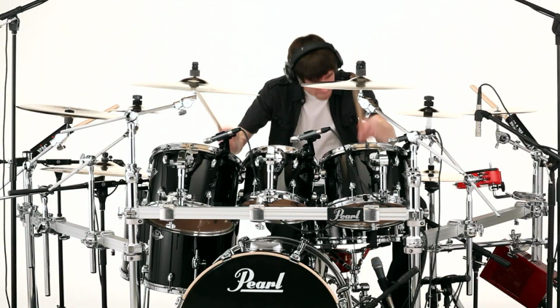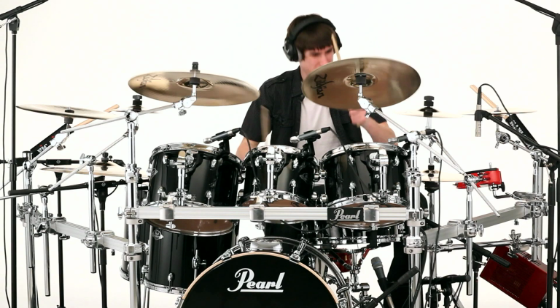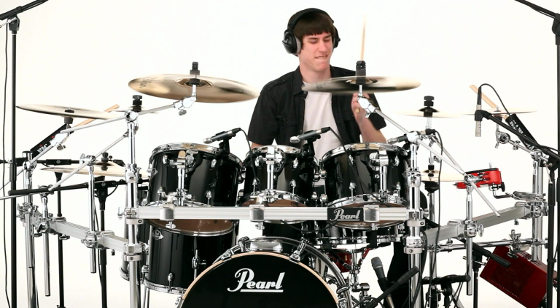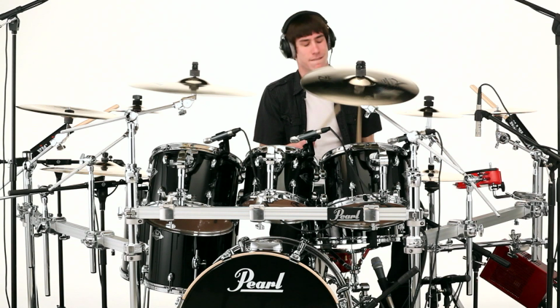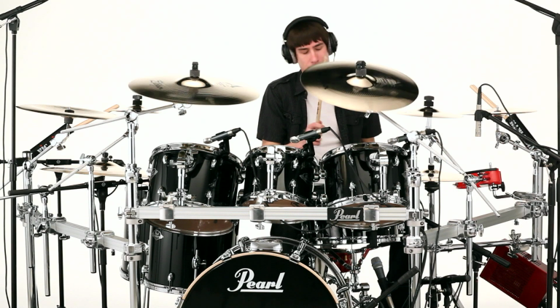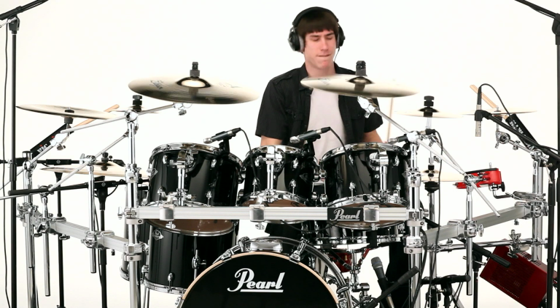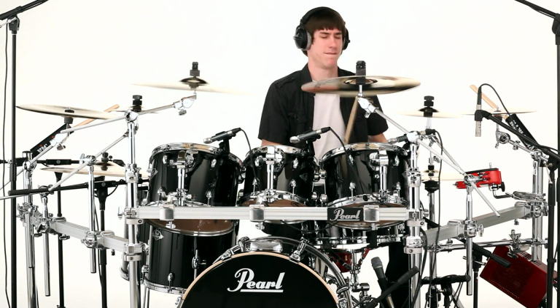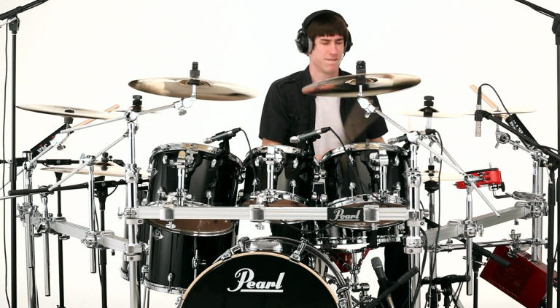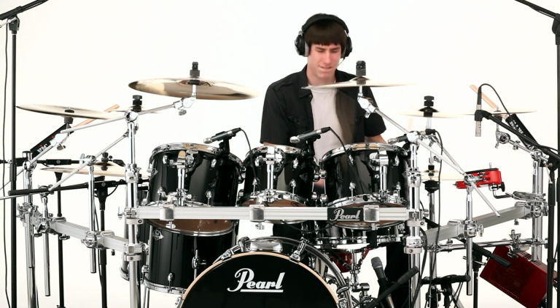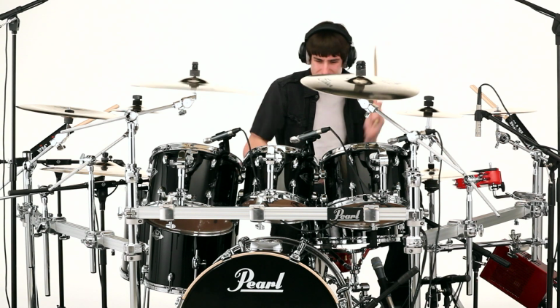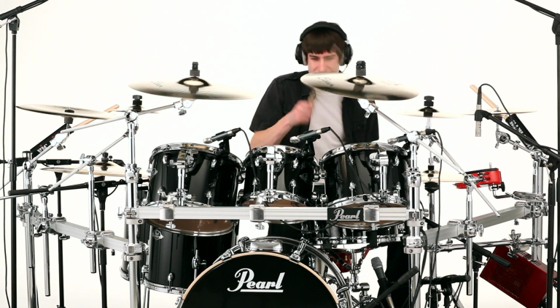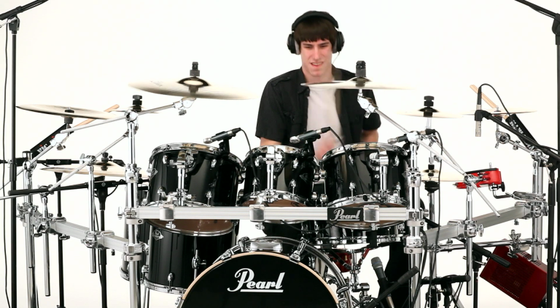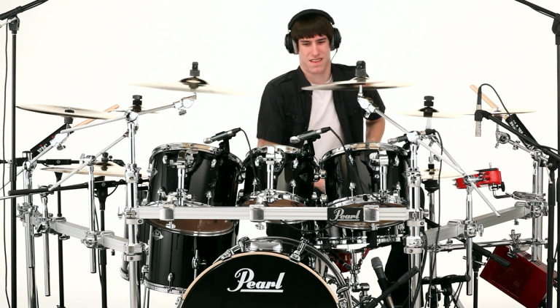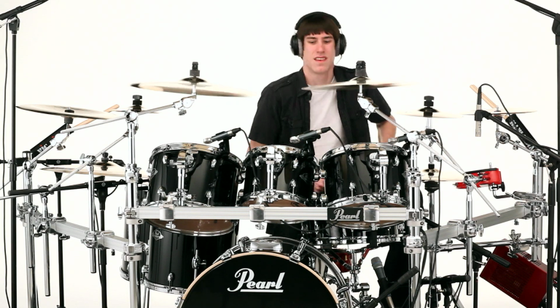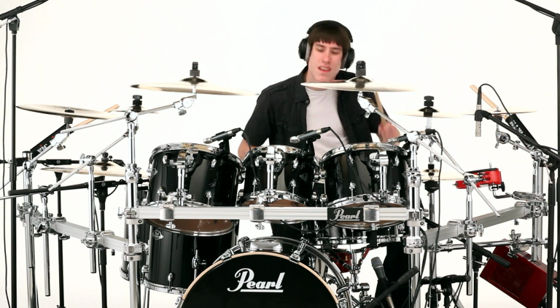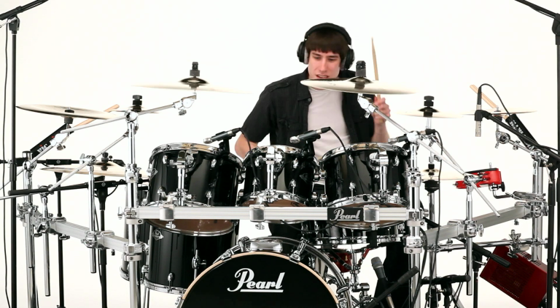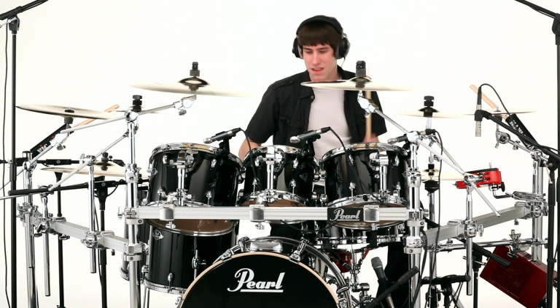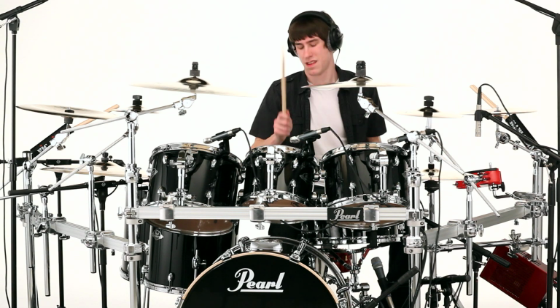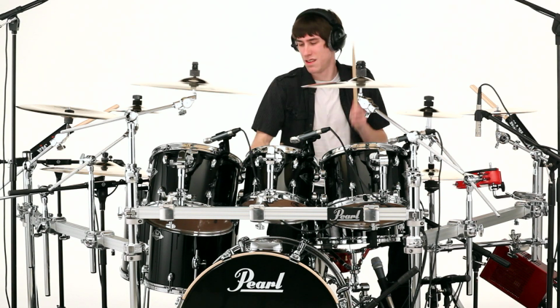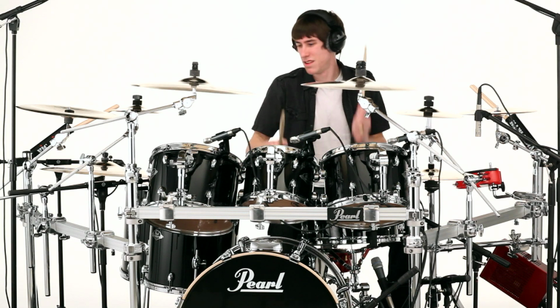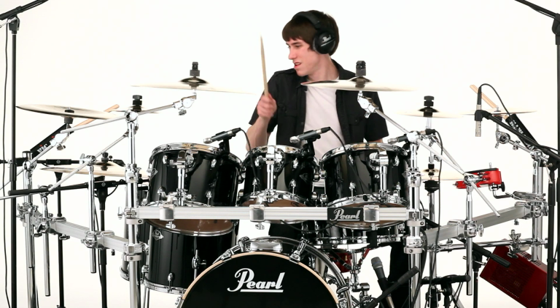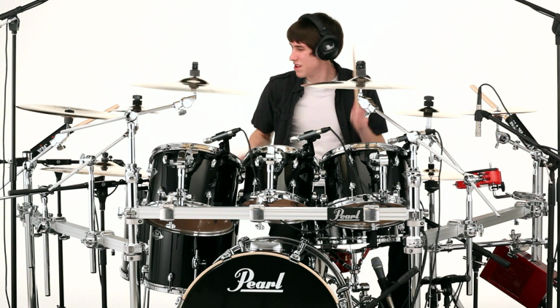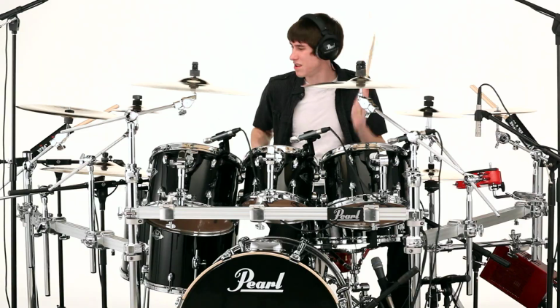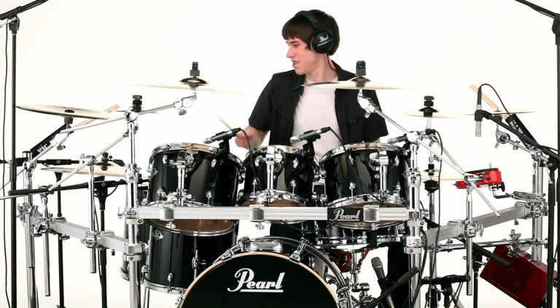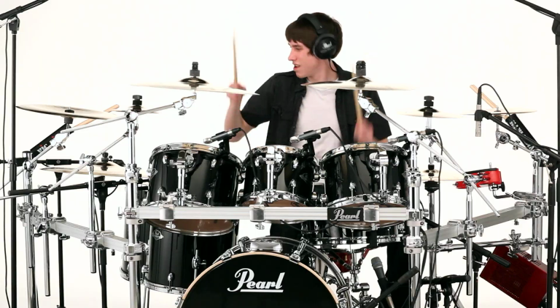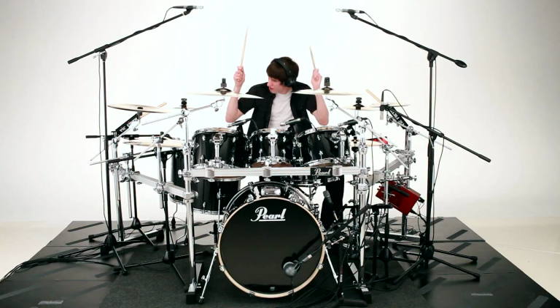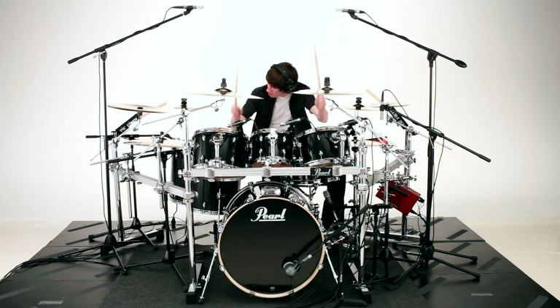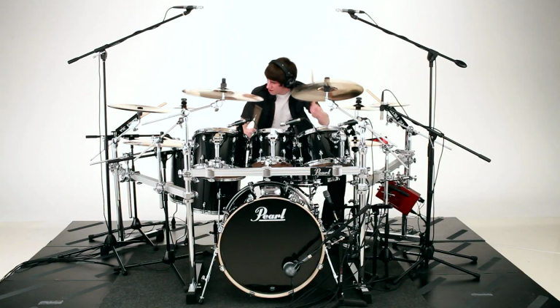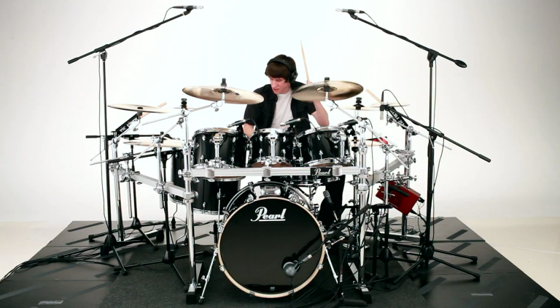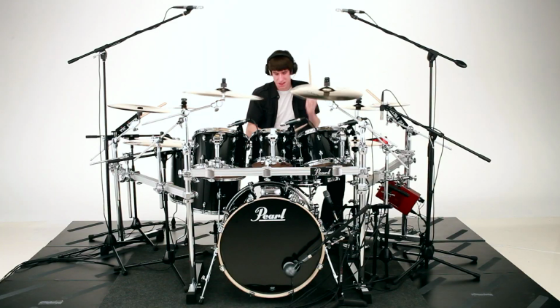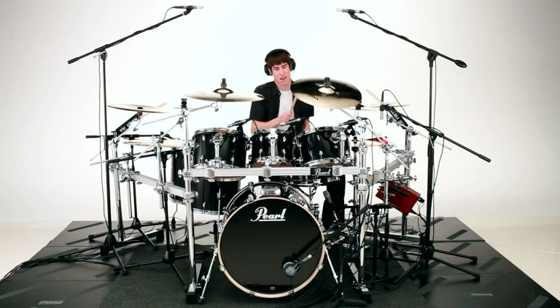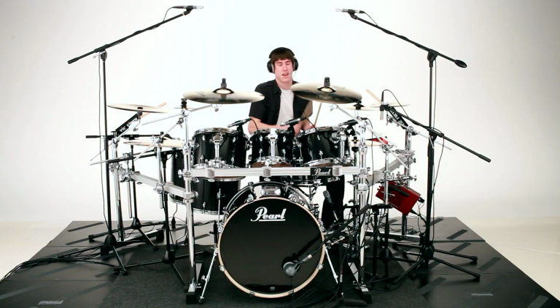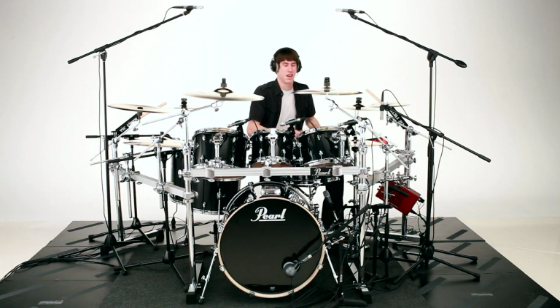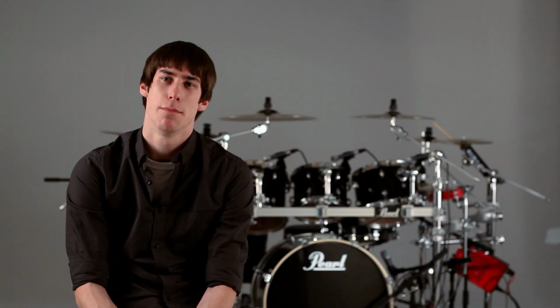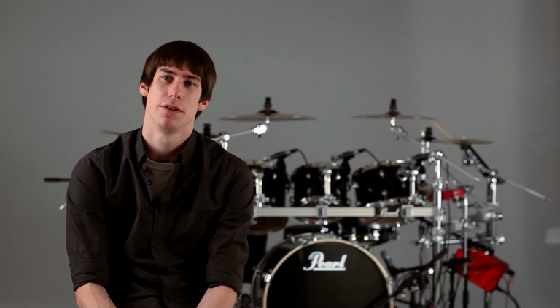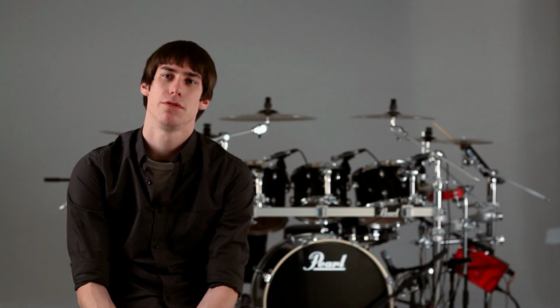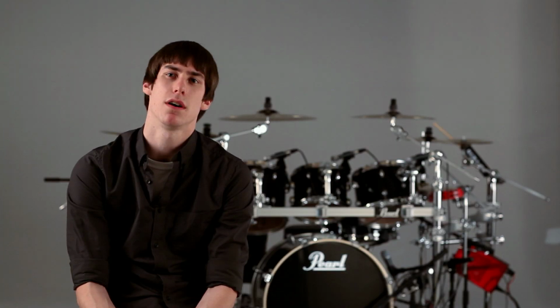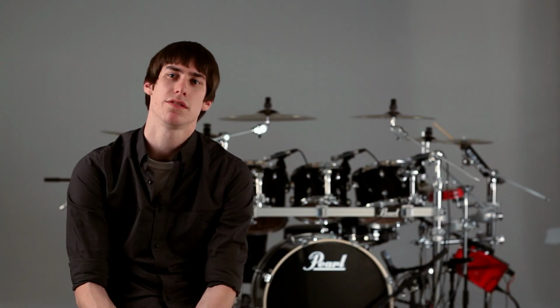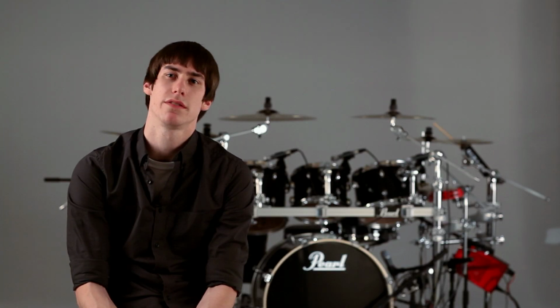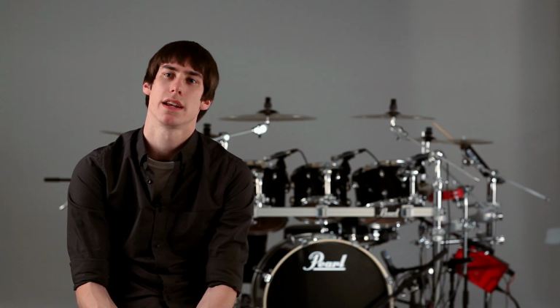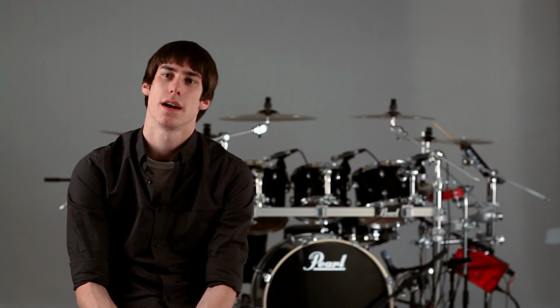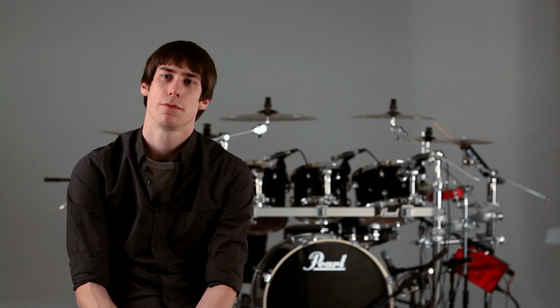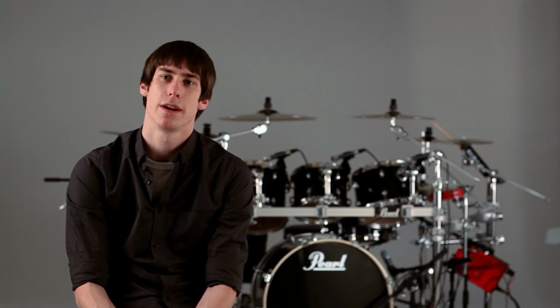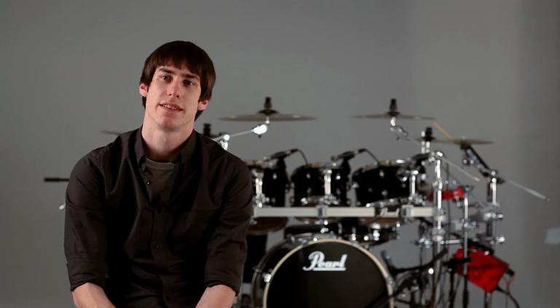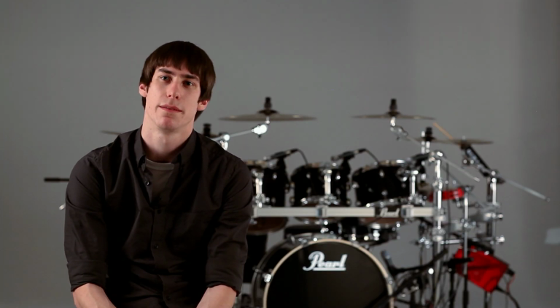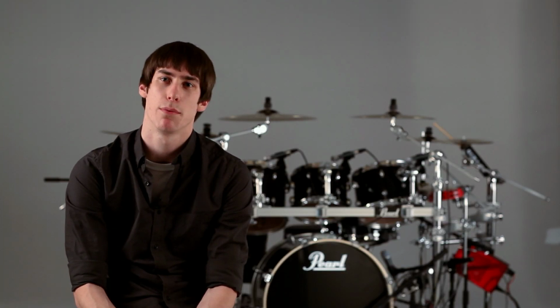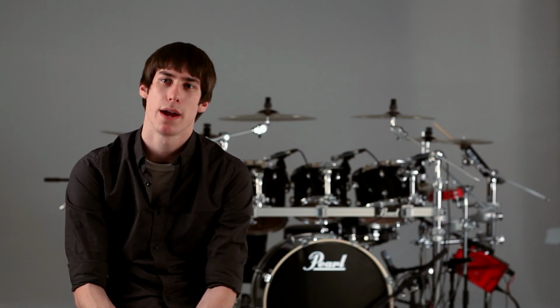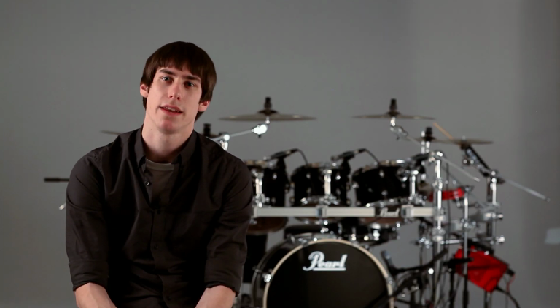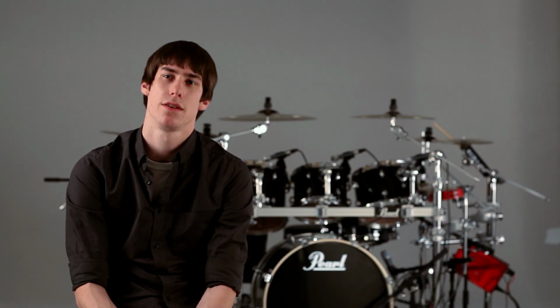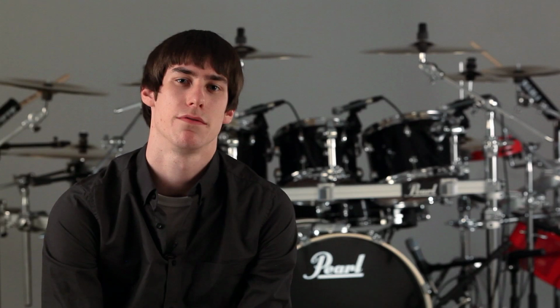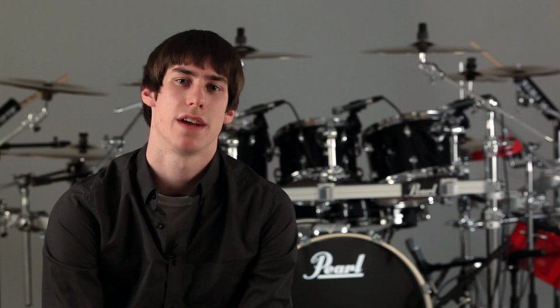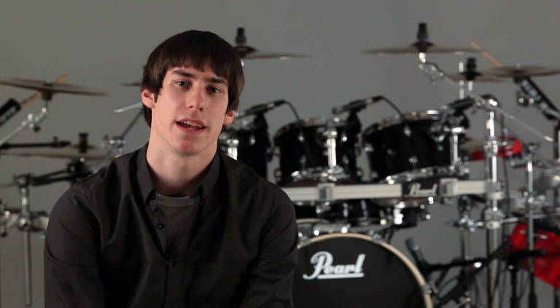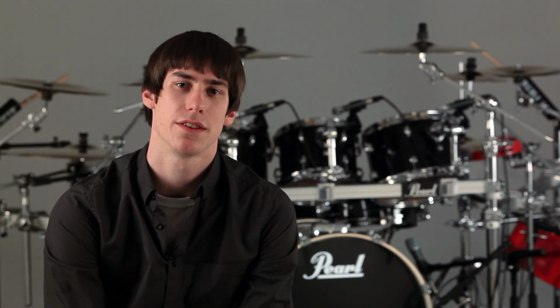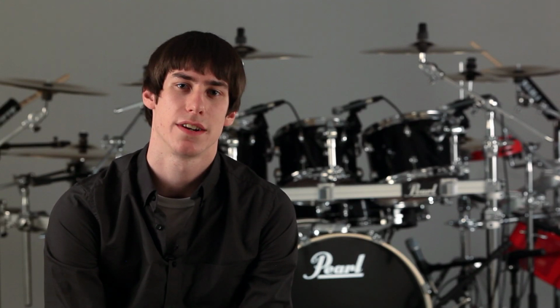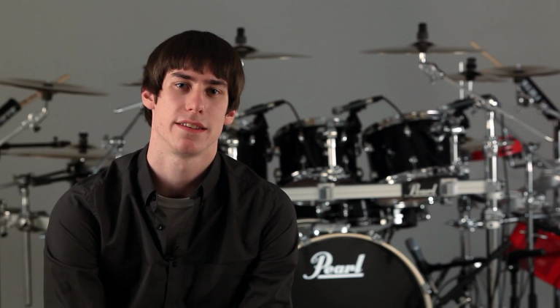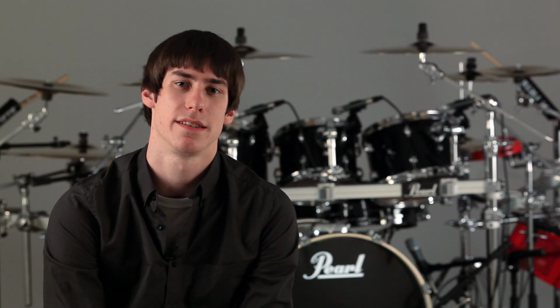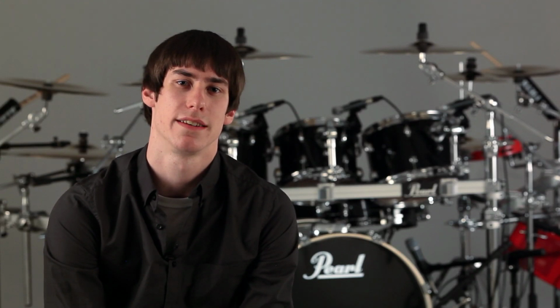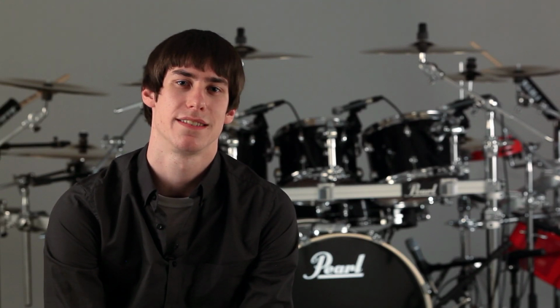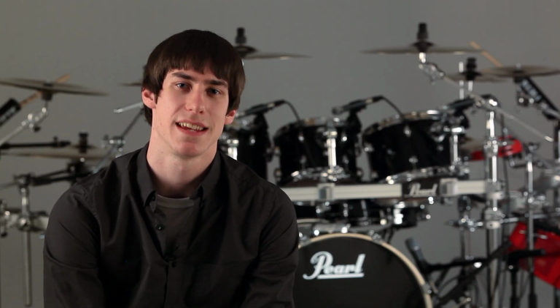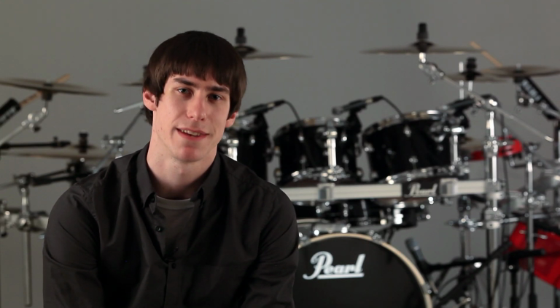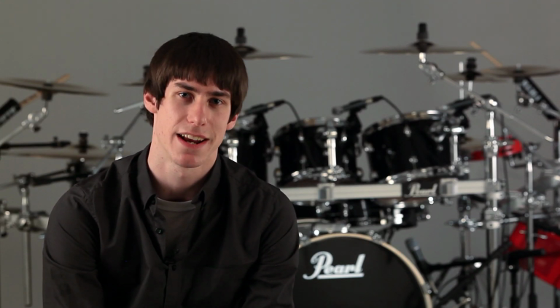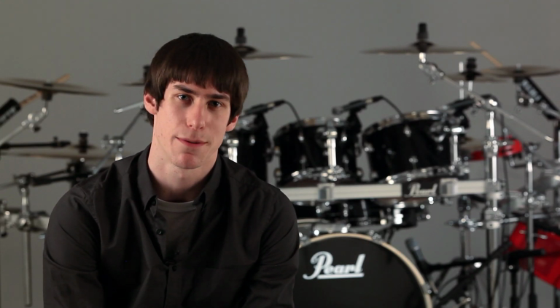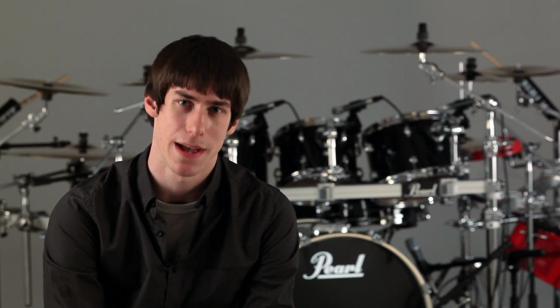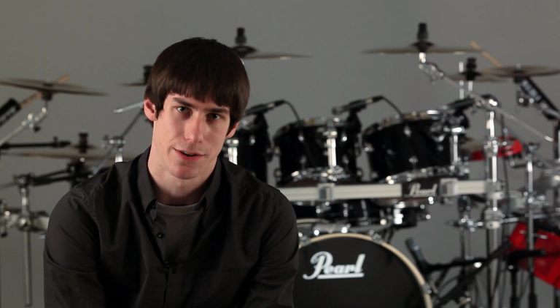When you buy a brand new Pearl Export Series drum set, you get the 830 hardware pack, but you also get an upgrade to the brand new 930 Series Demonator pedal.